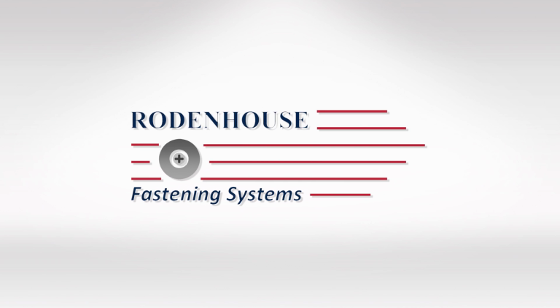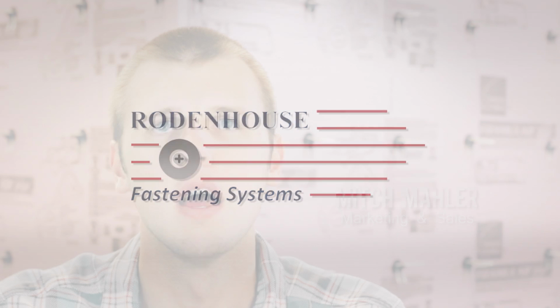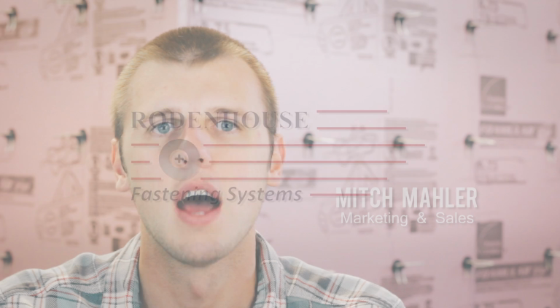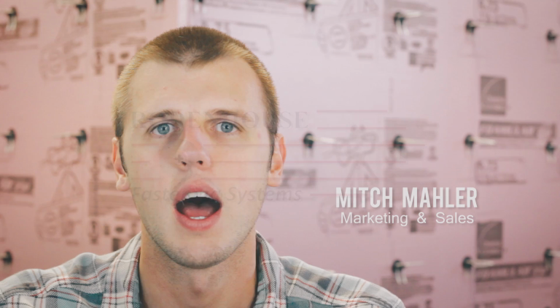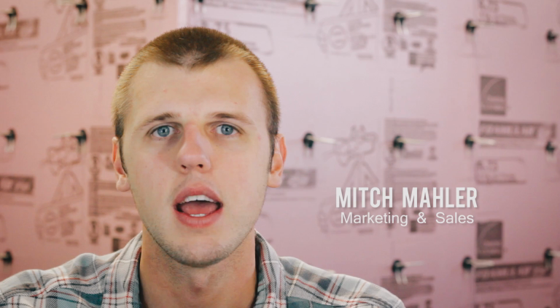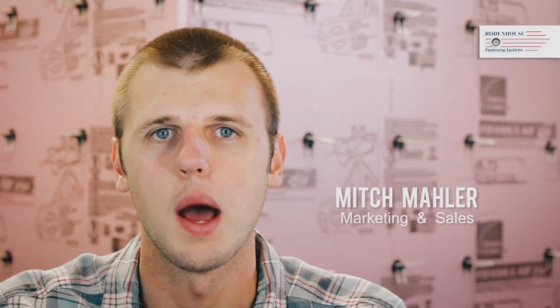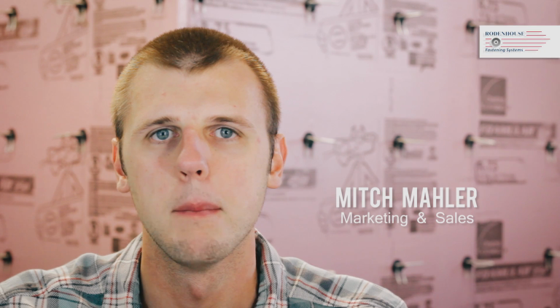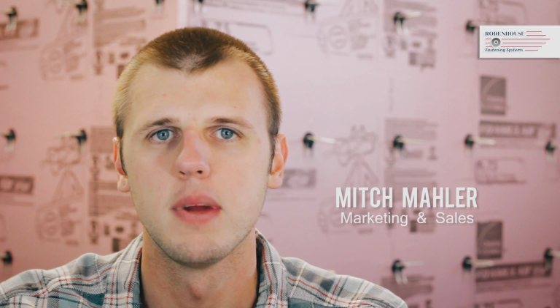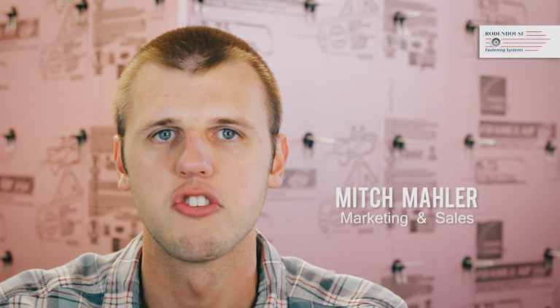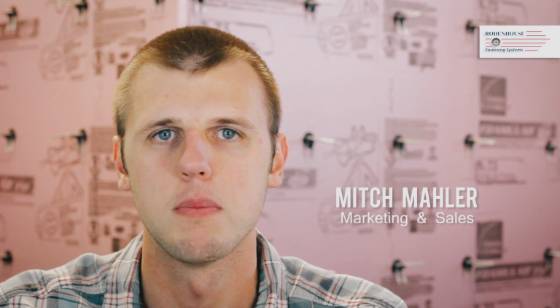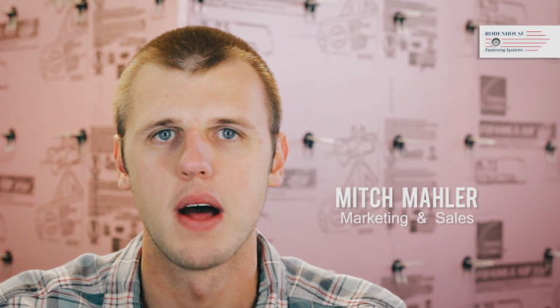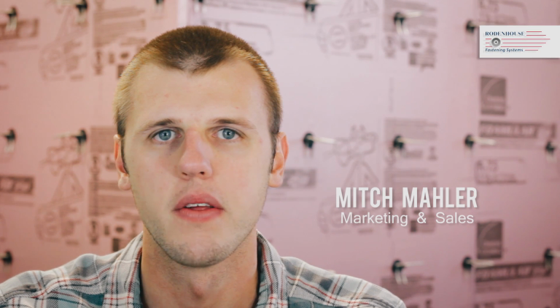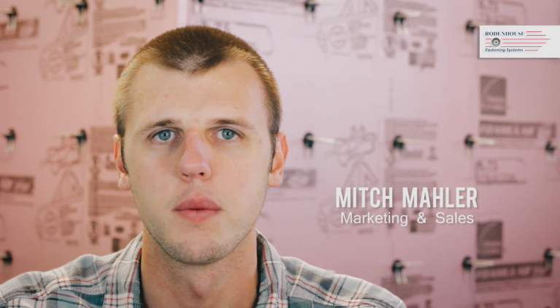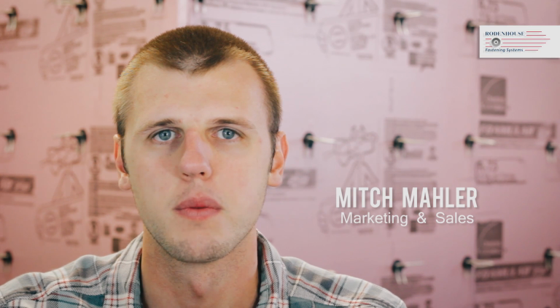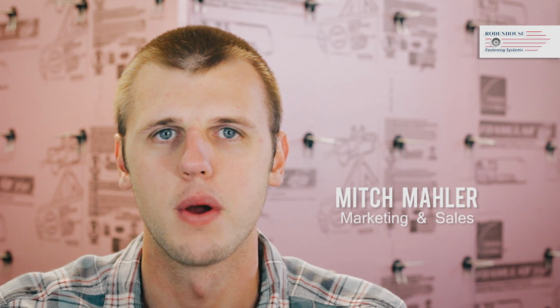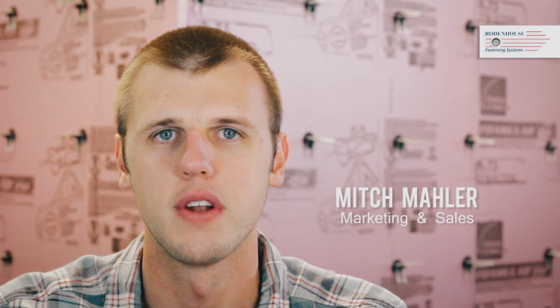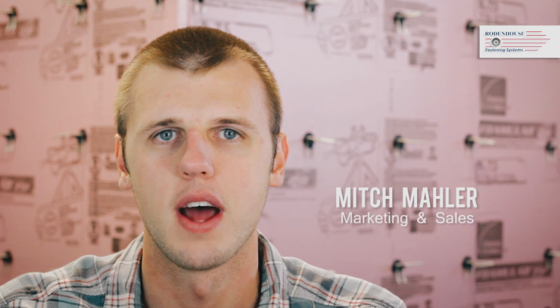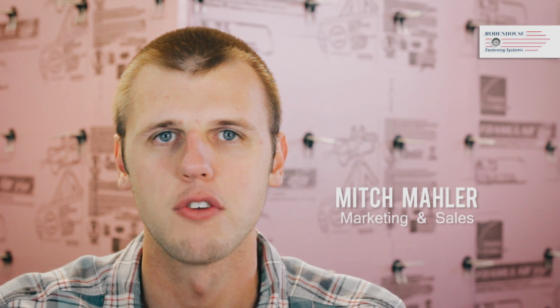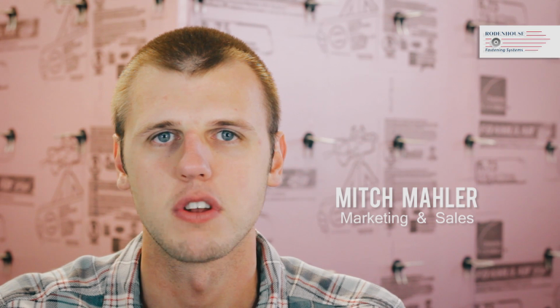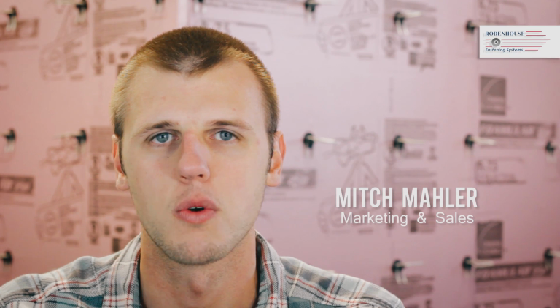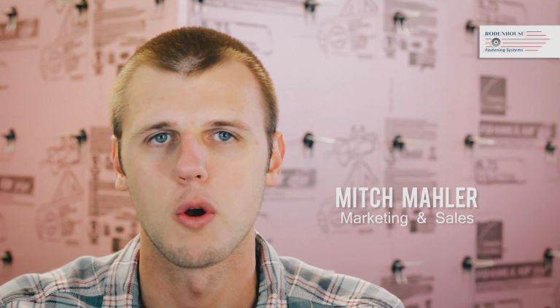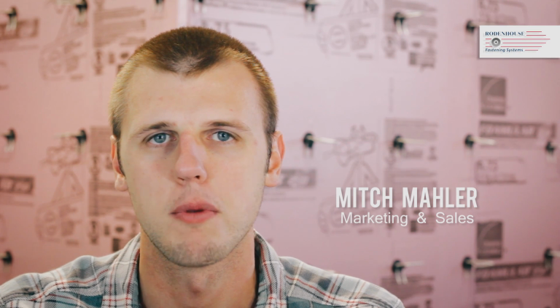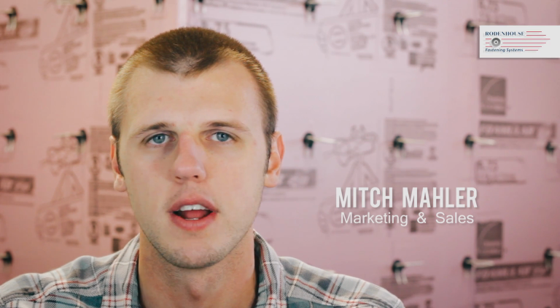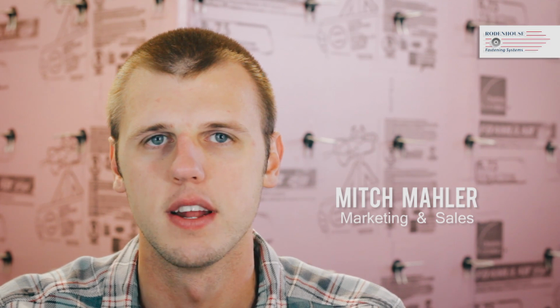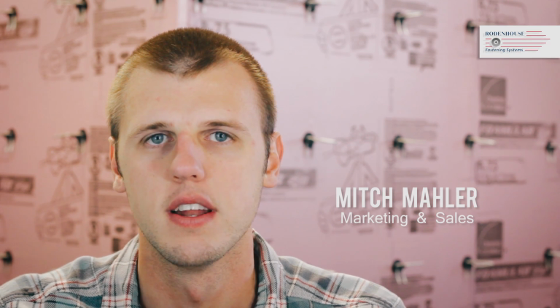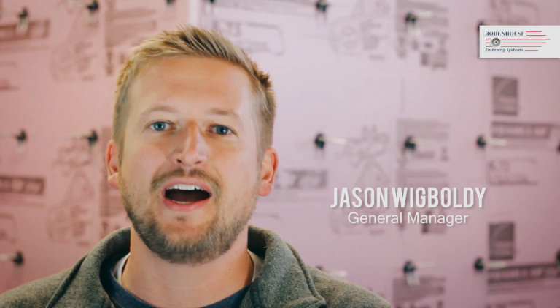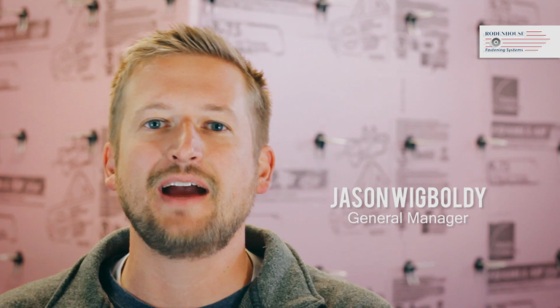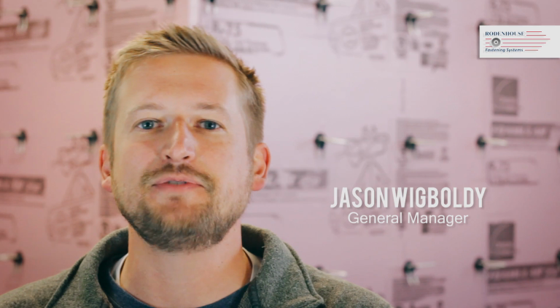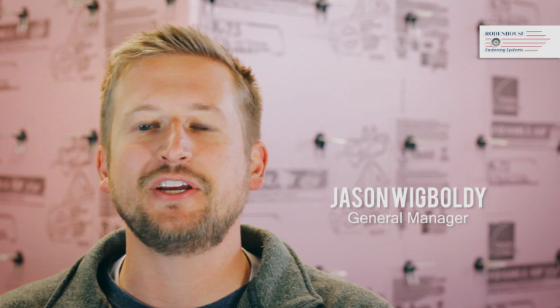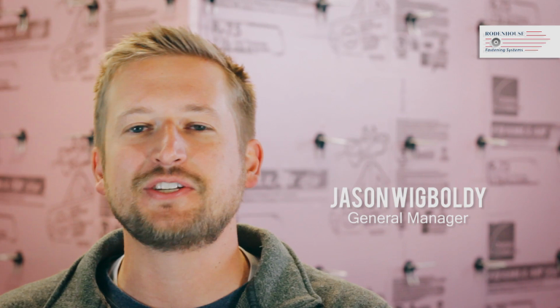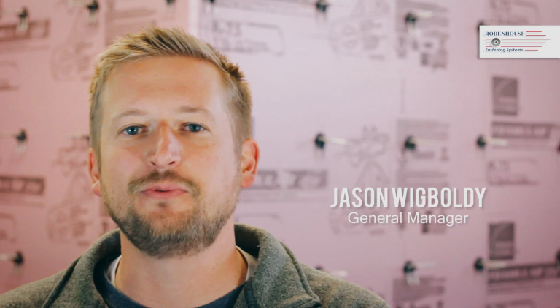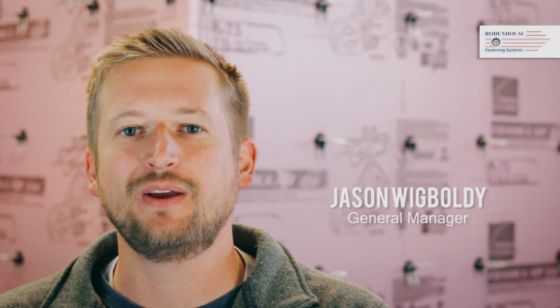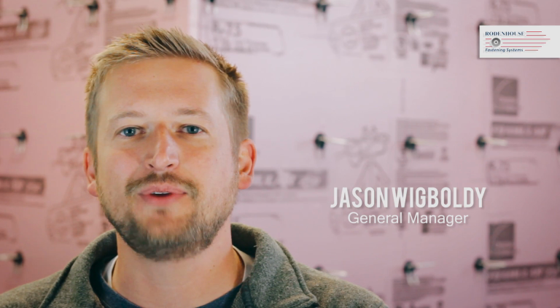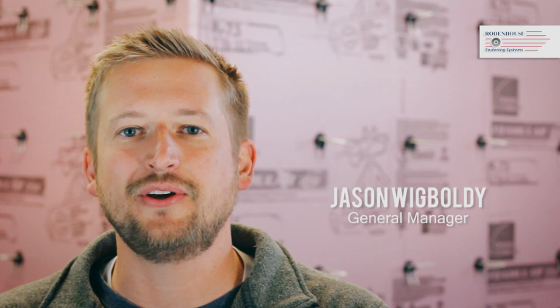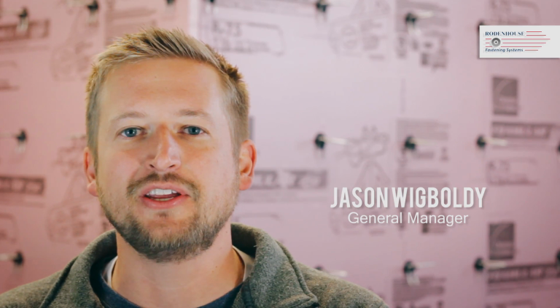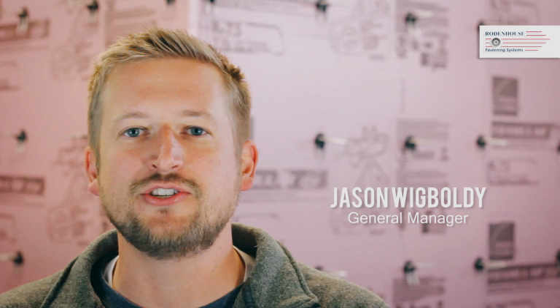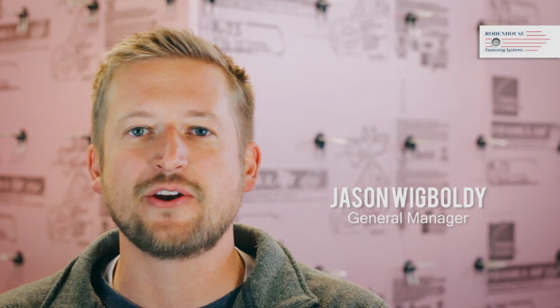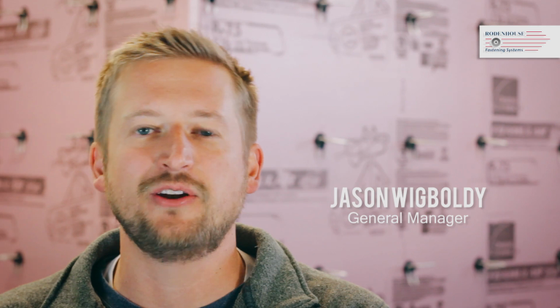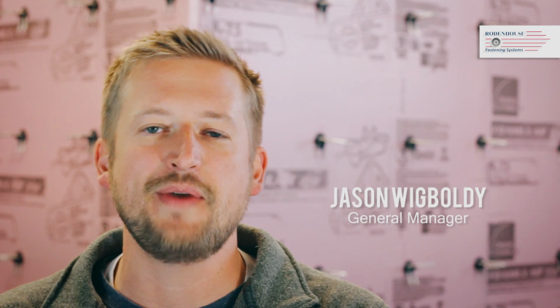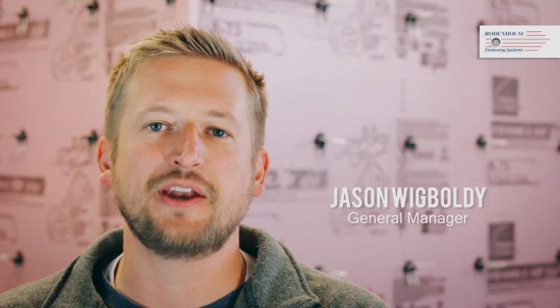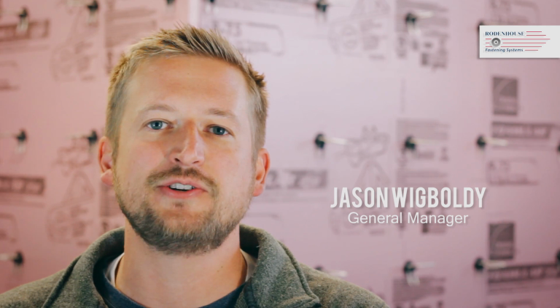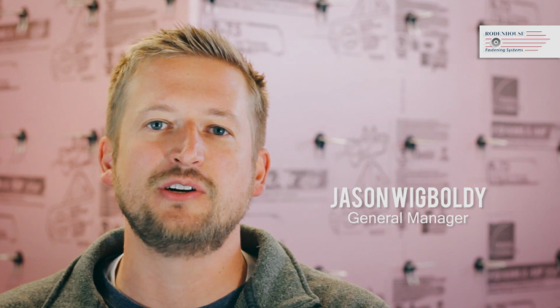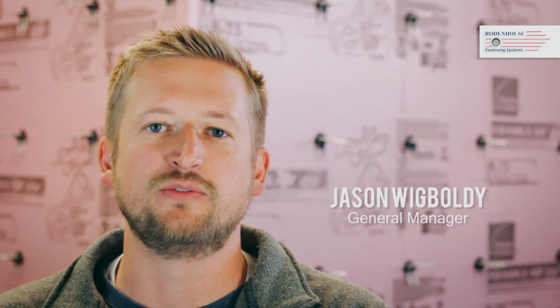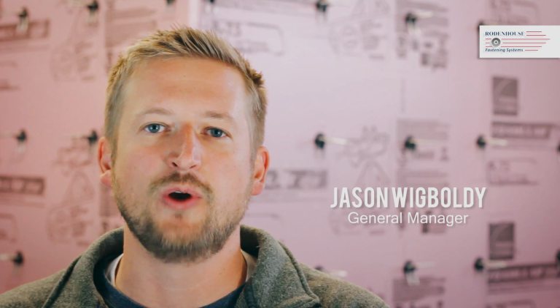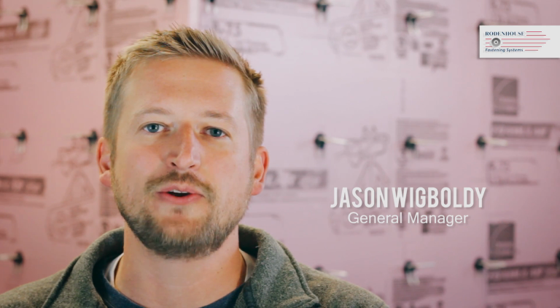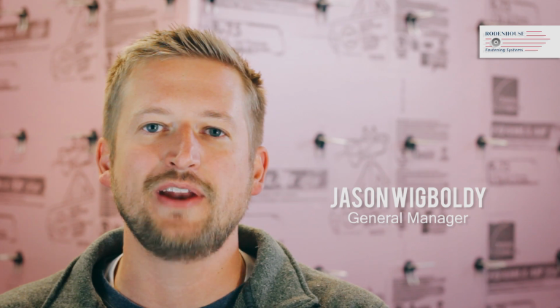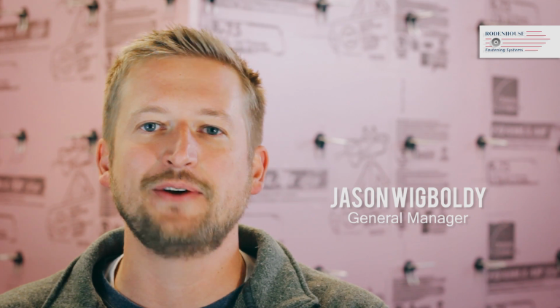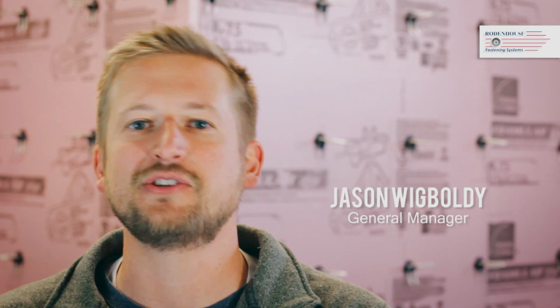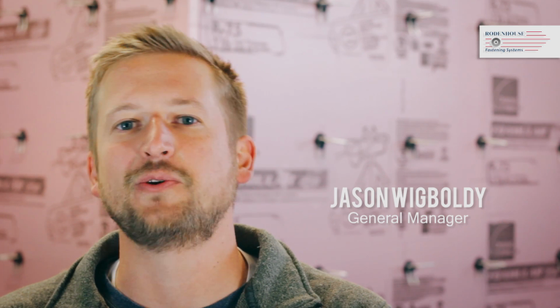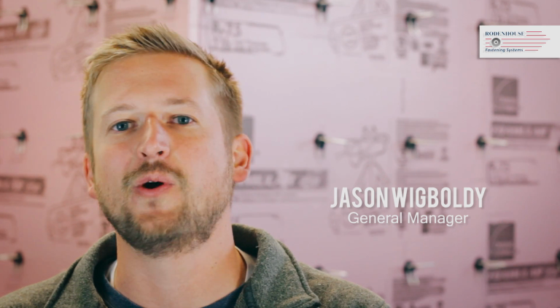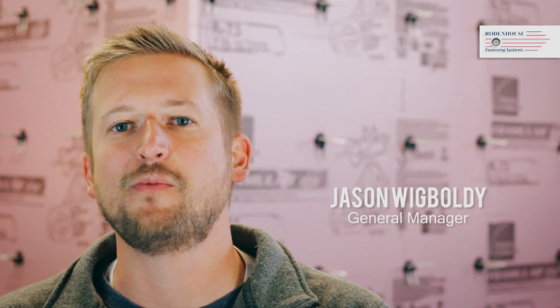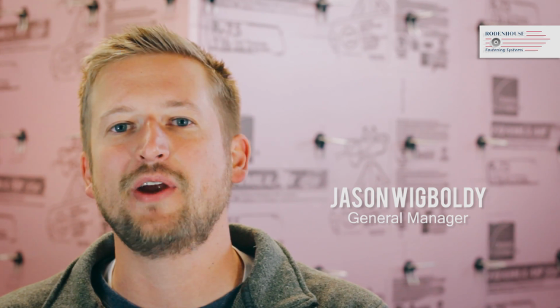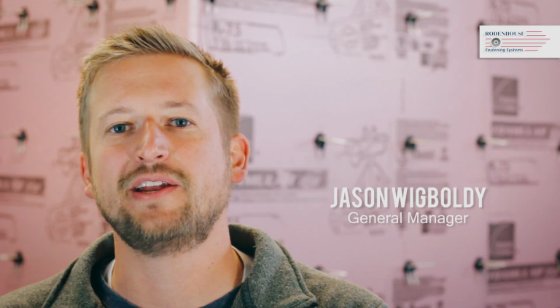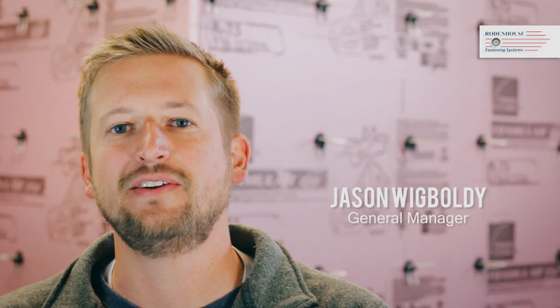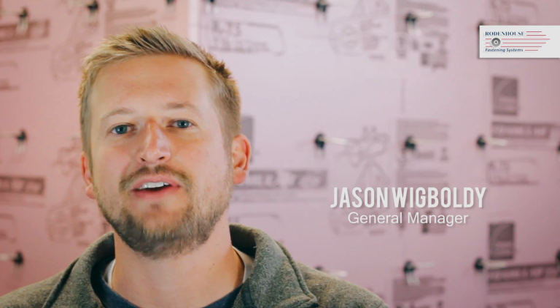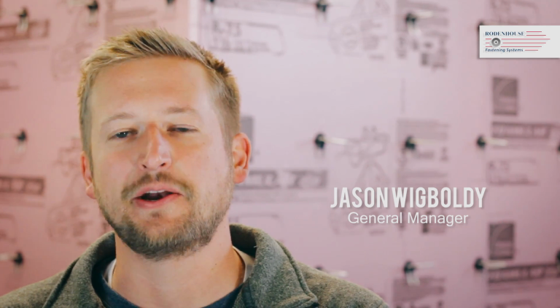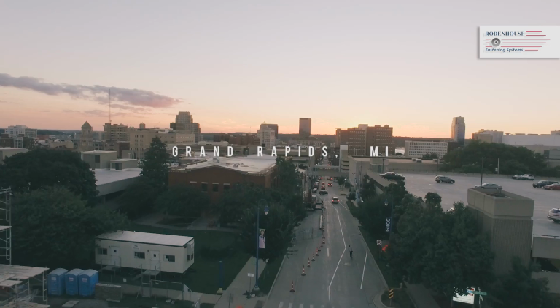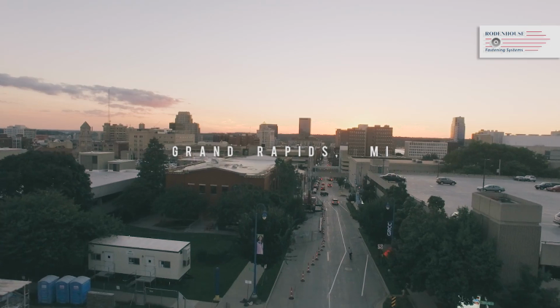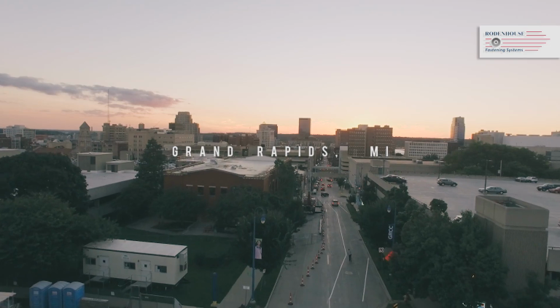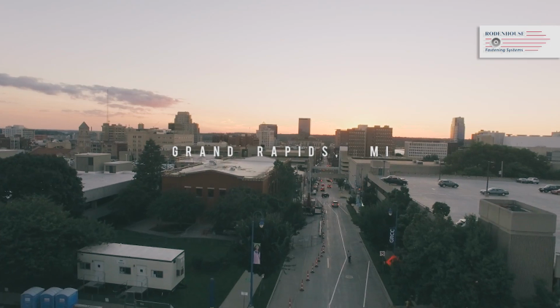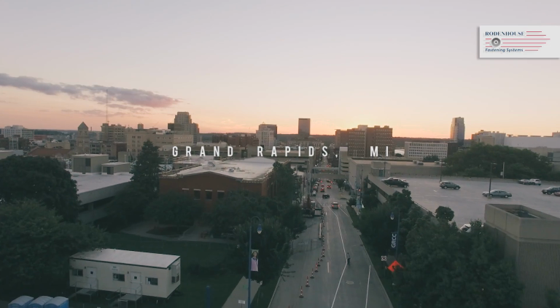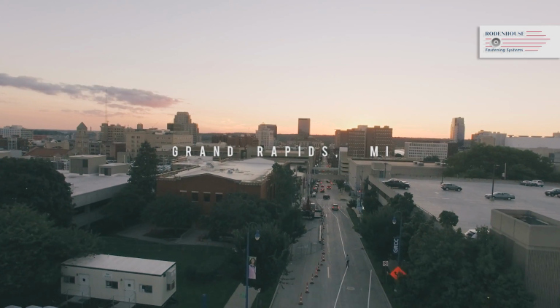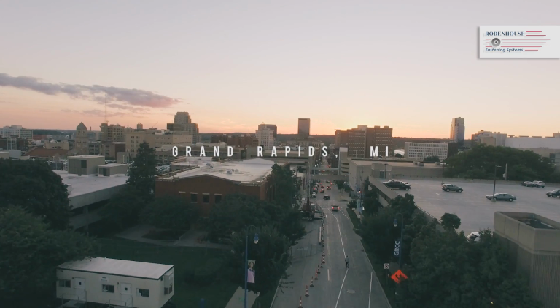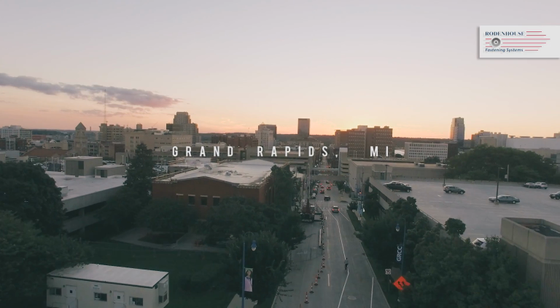Hi, I'm Mitchell Mahler with Rodenhouse Incorporated. Hi, I'm Jason Wigbalde, general manager of Rodenhouse Incorporated out of Grand Rapids, Michigan.